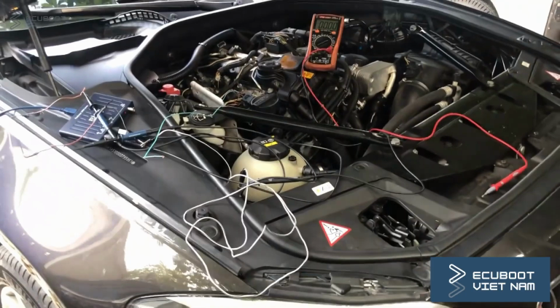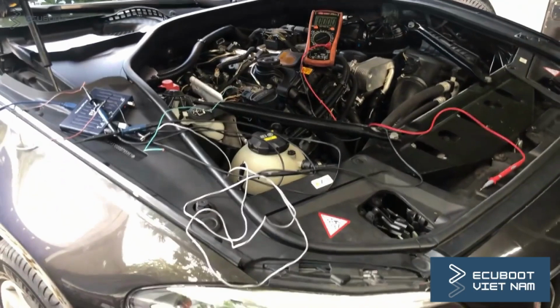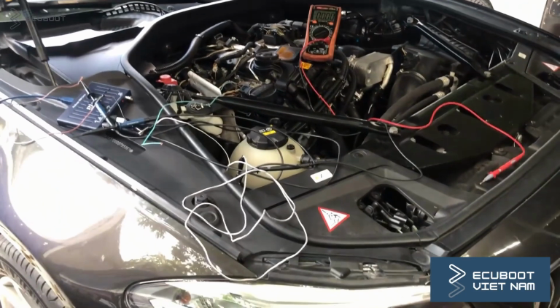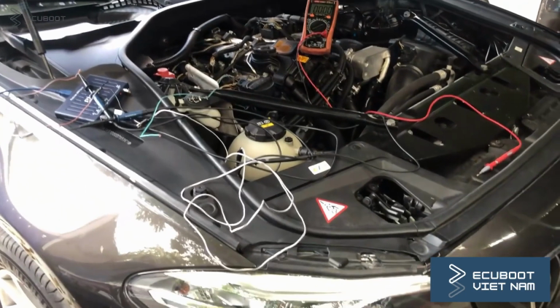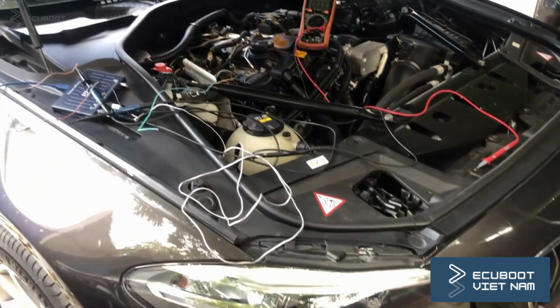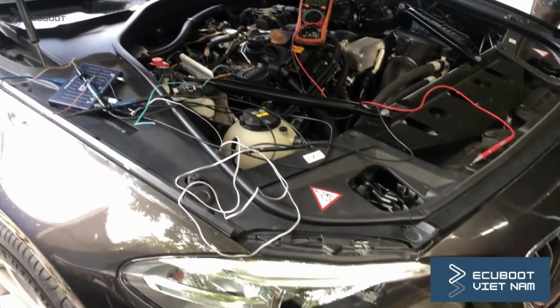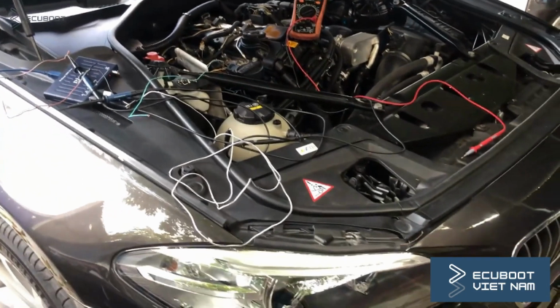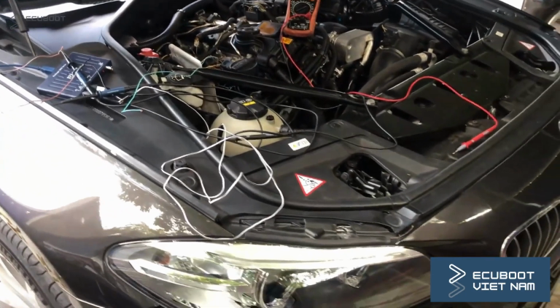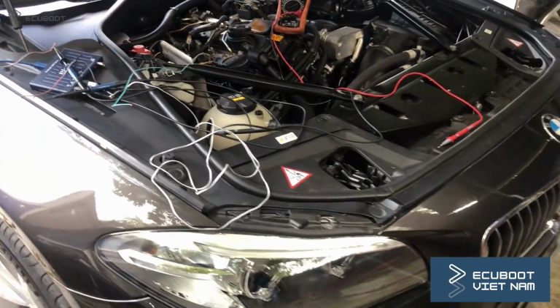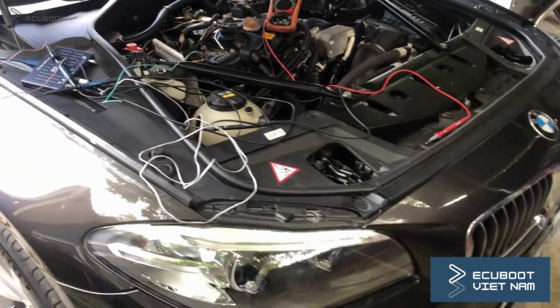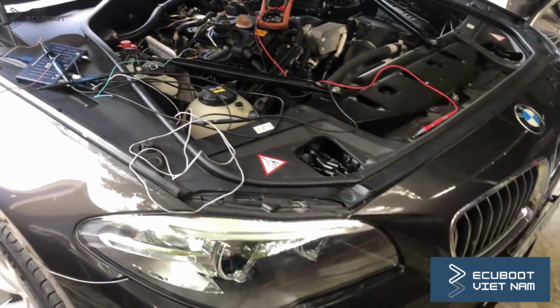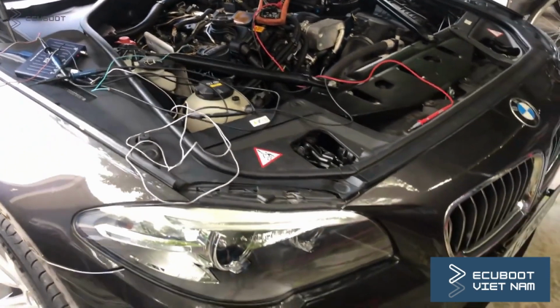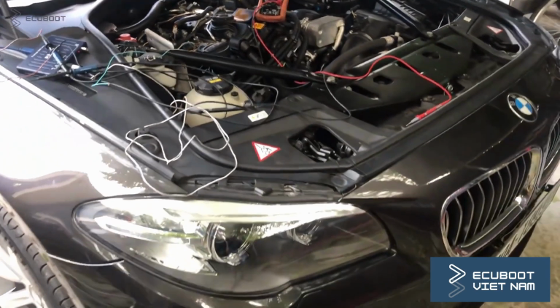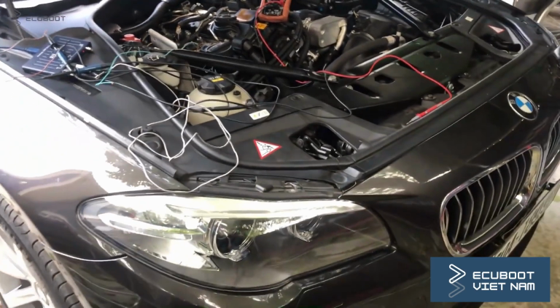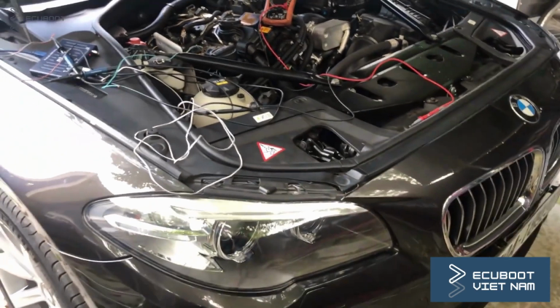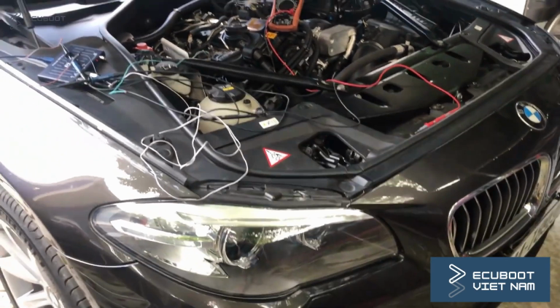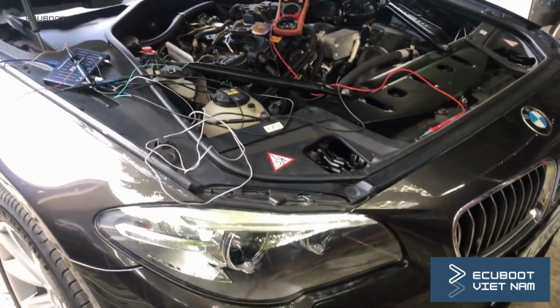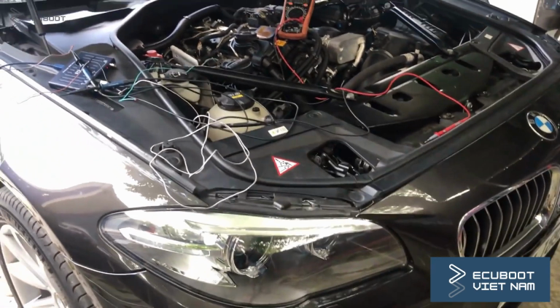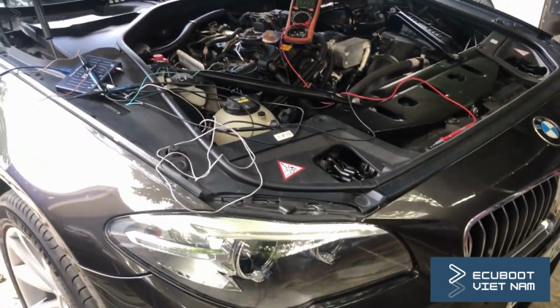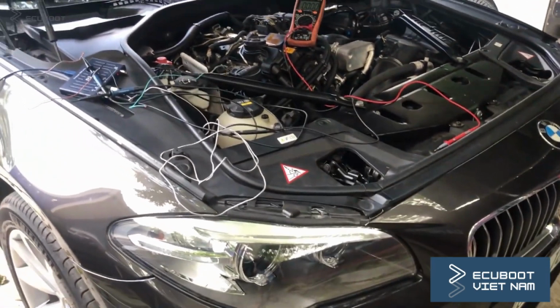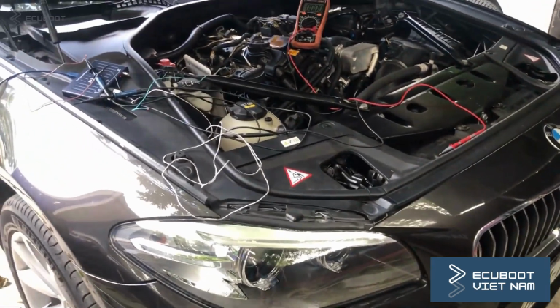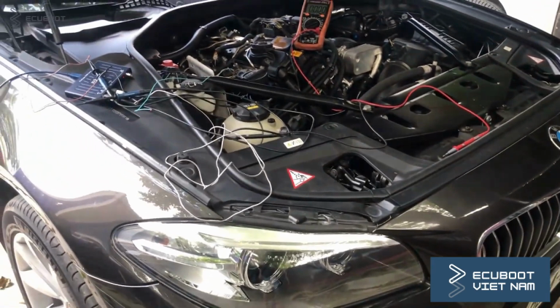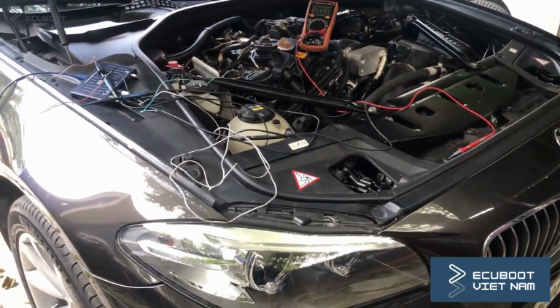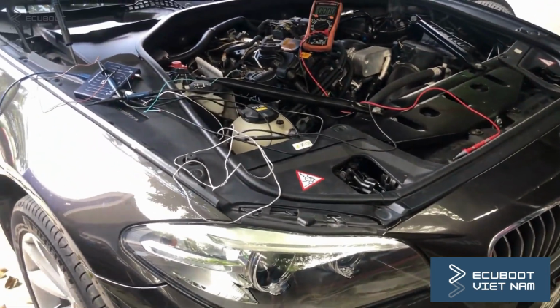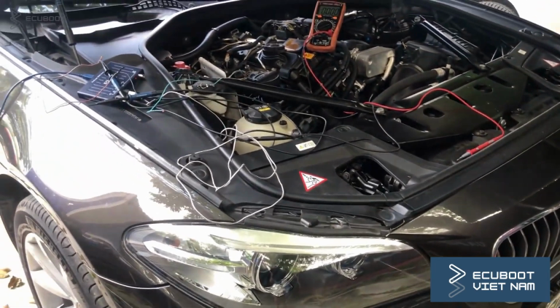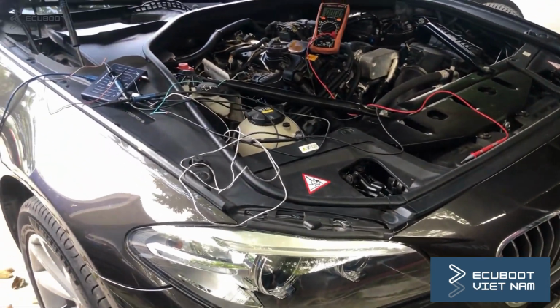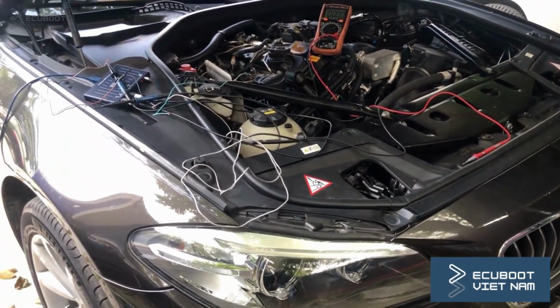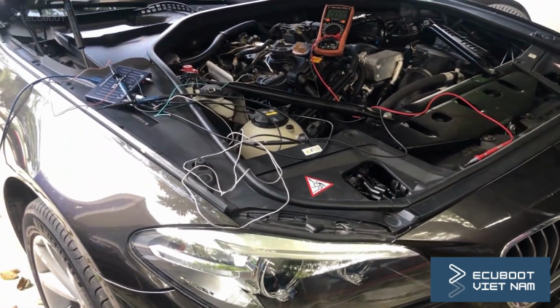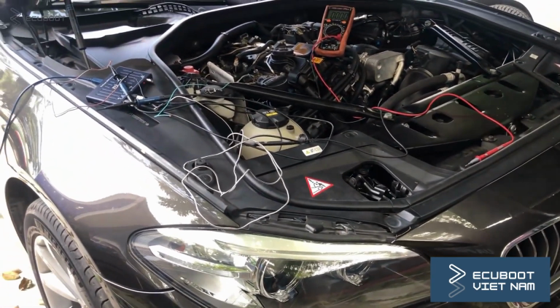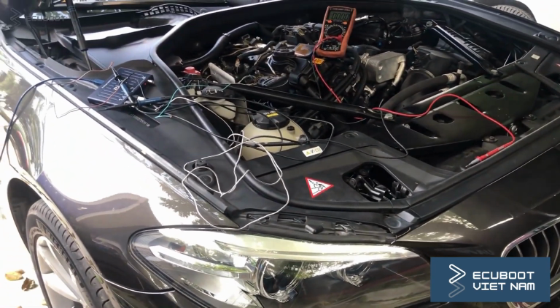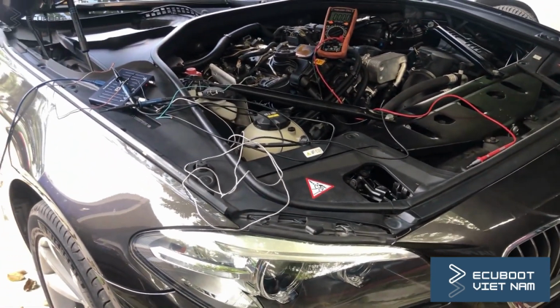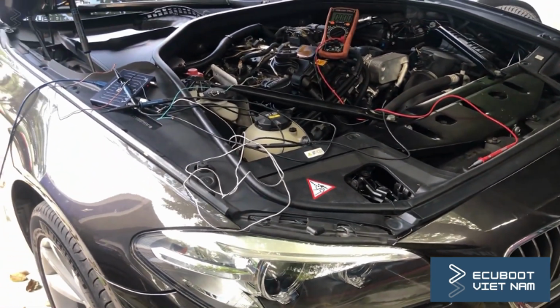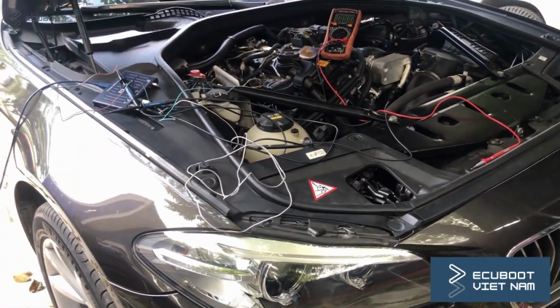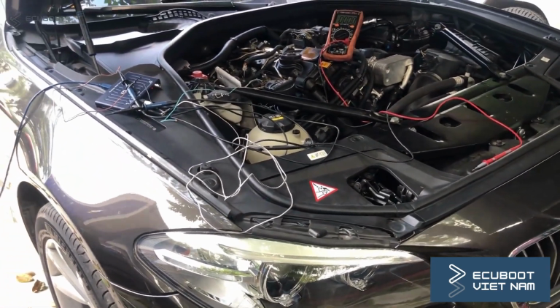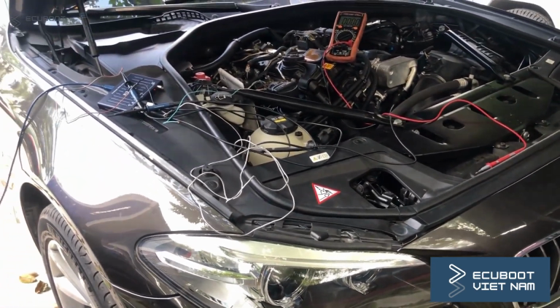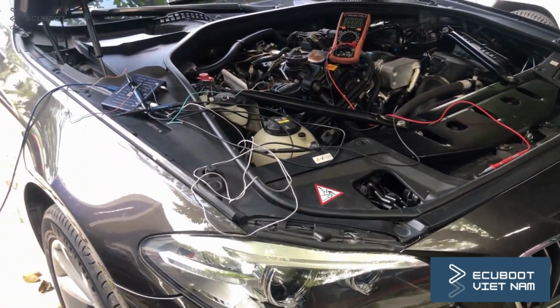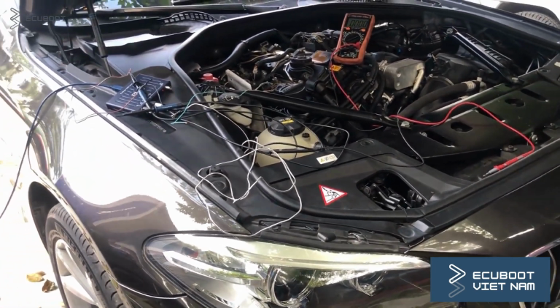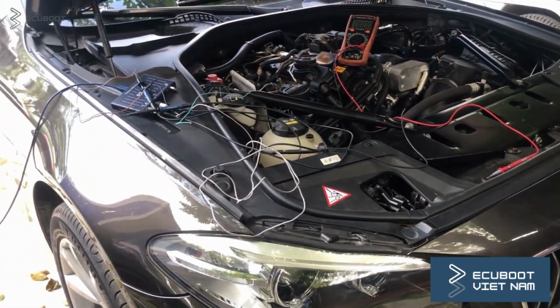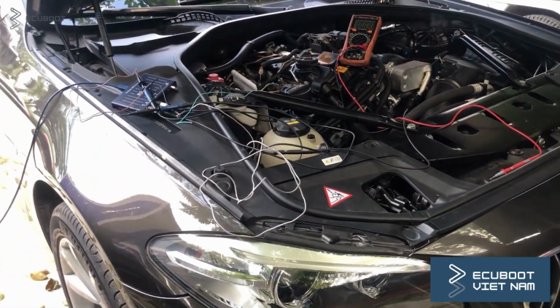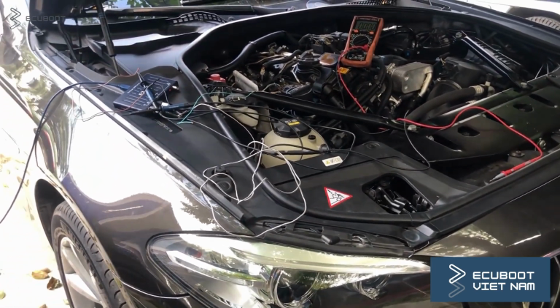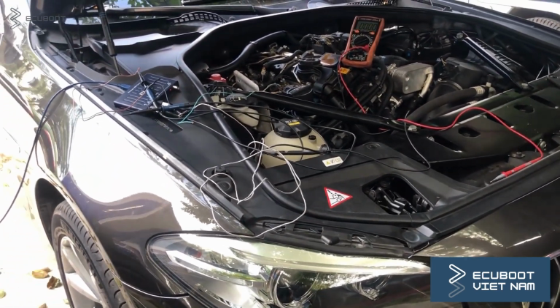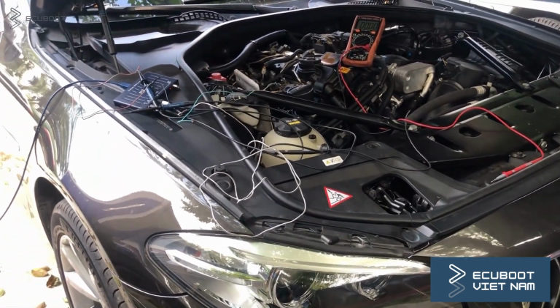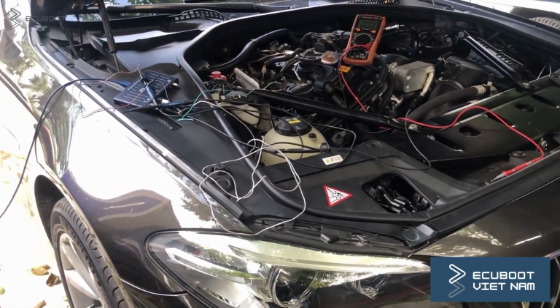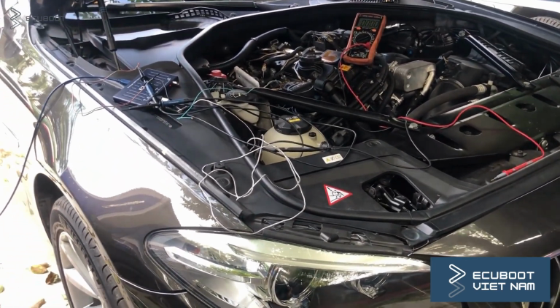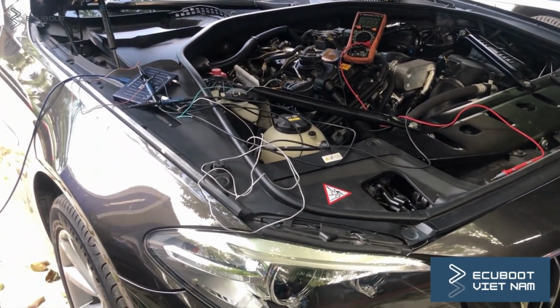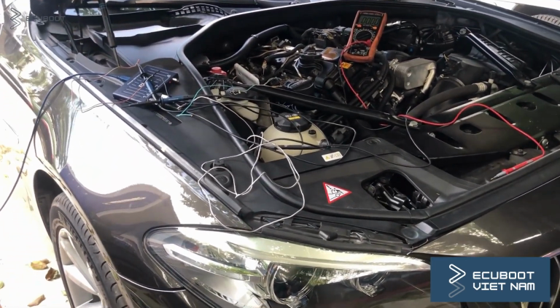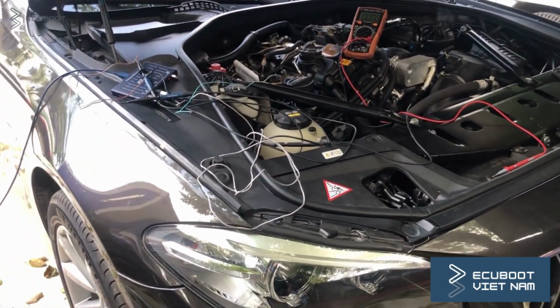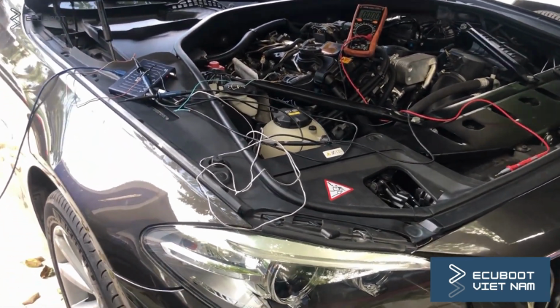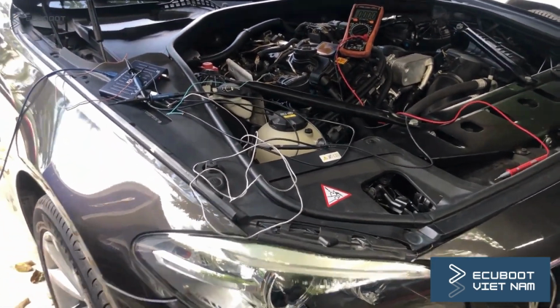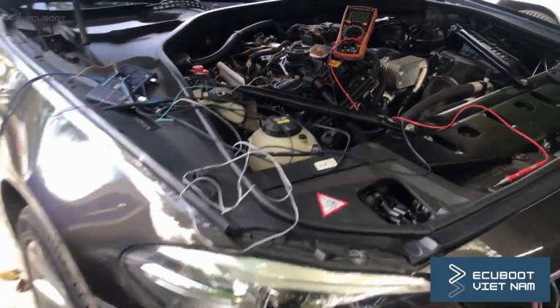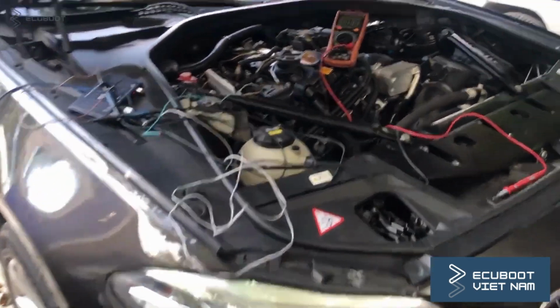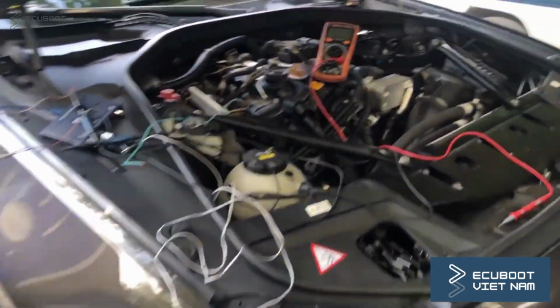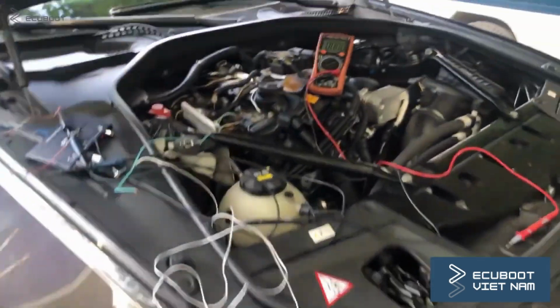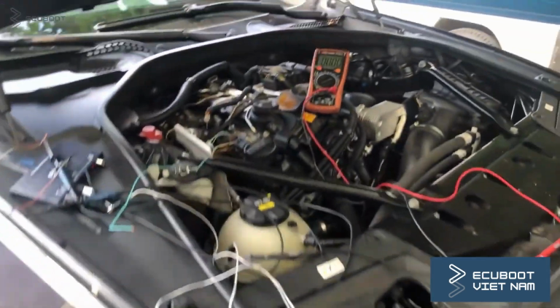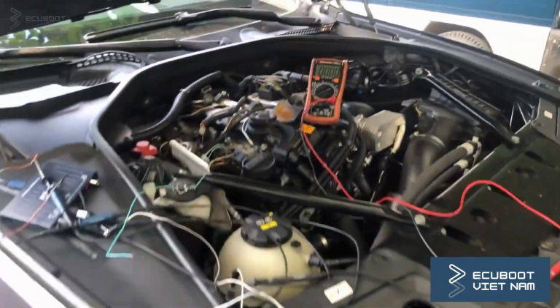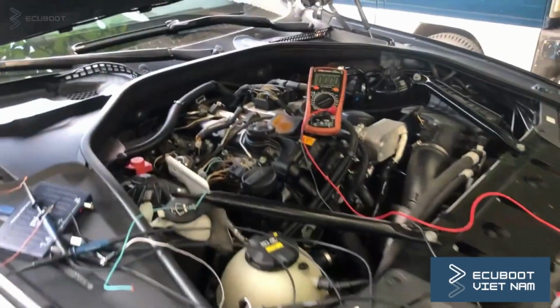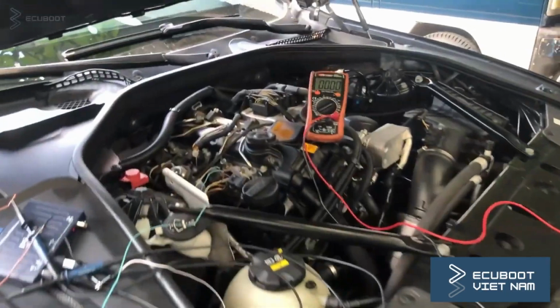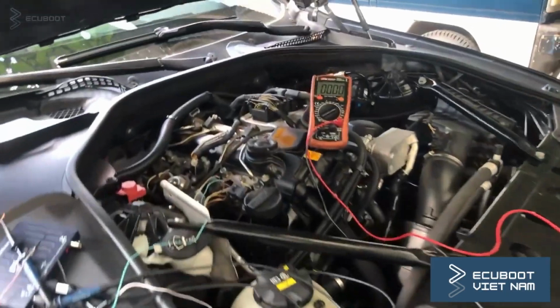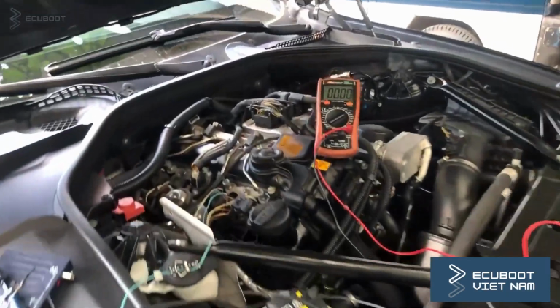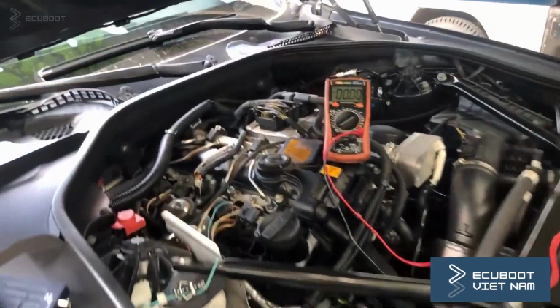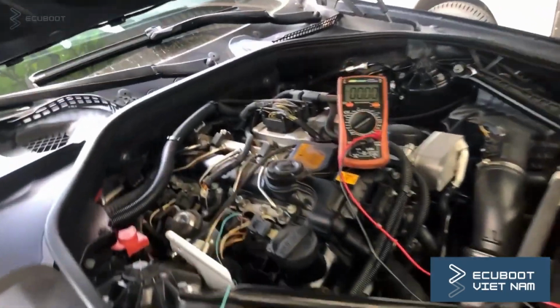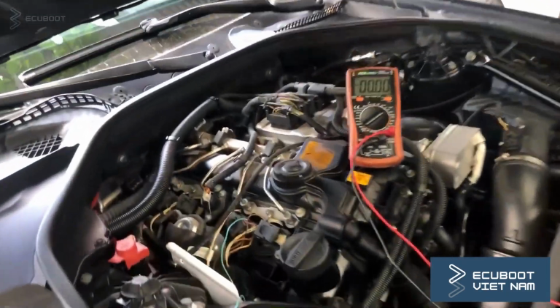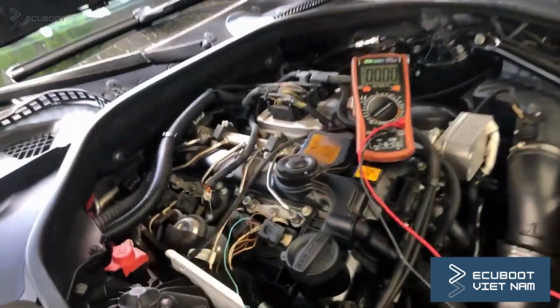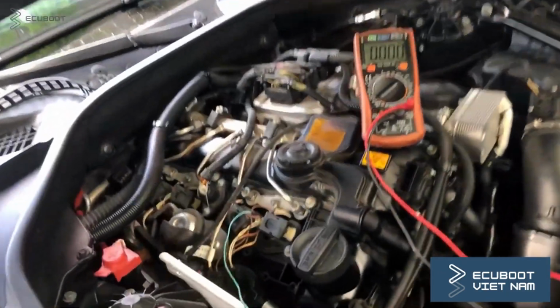Hello everyone, this is EcoBoost, and today we will show you how to test the ignition coil on our BMW series.